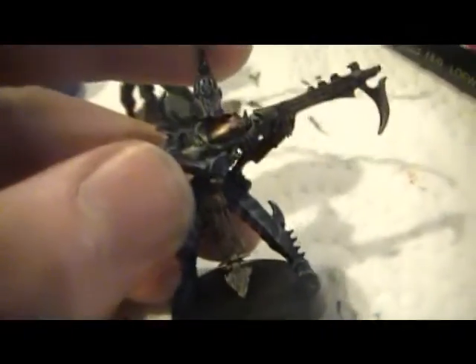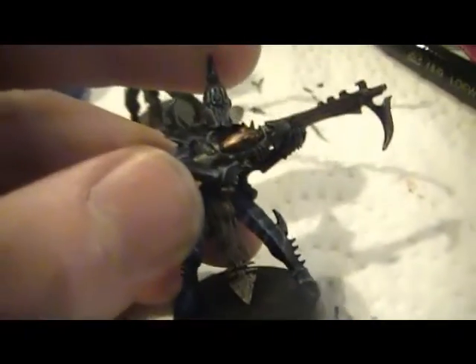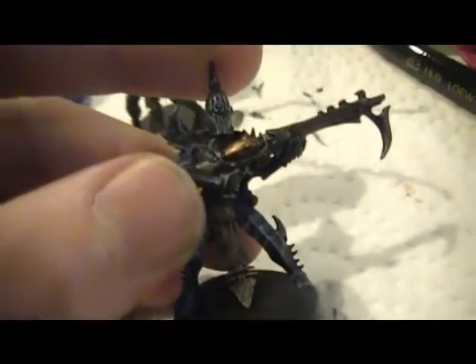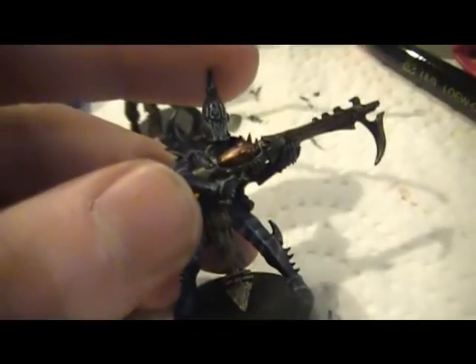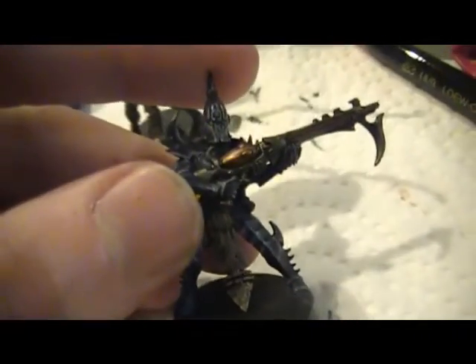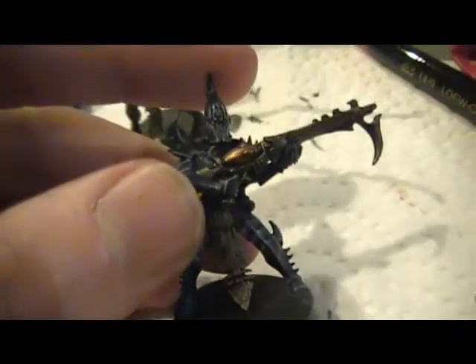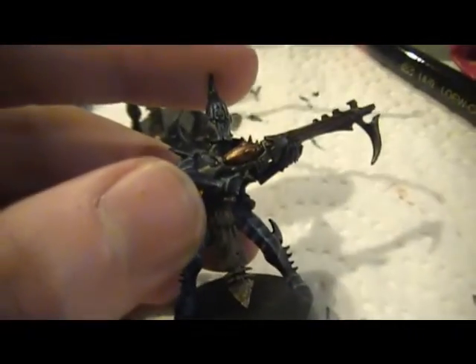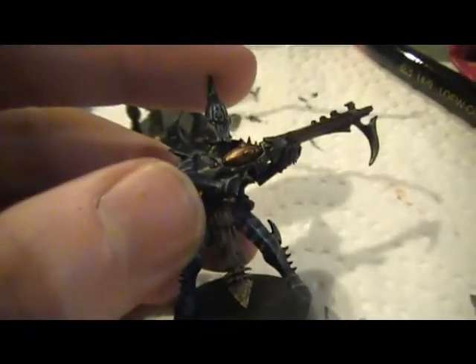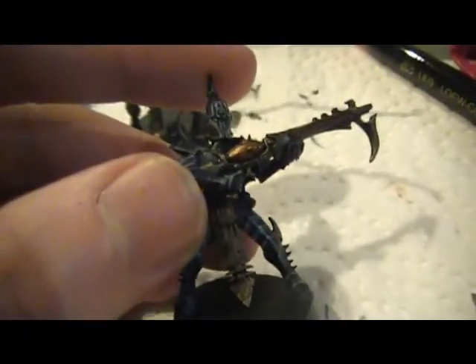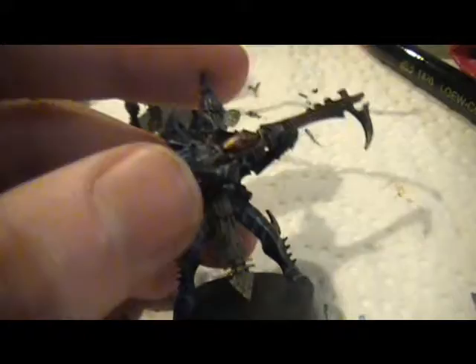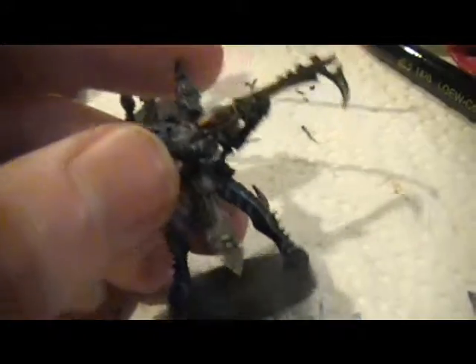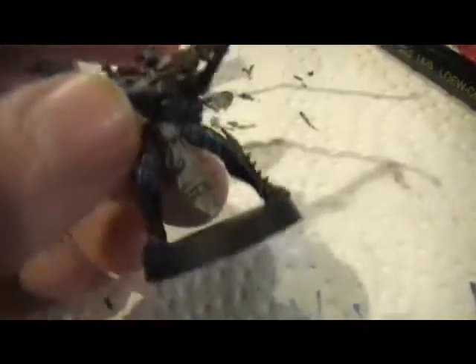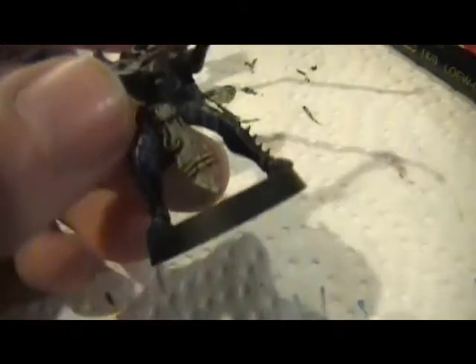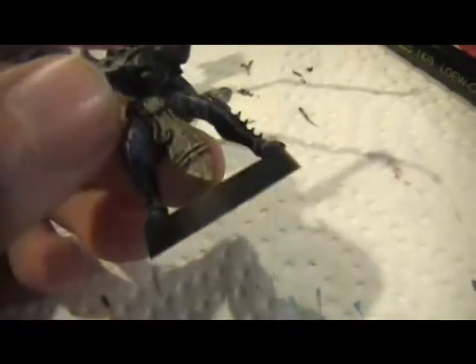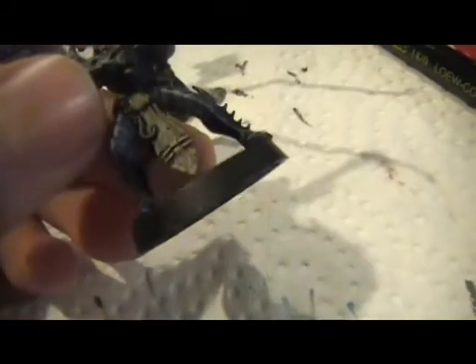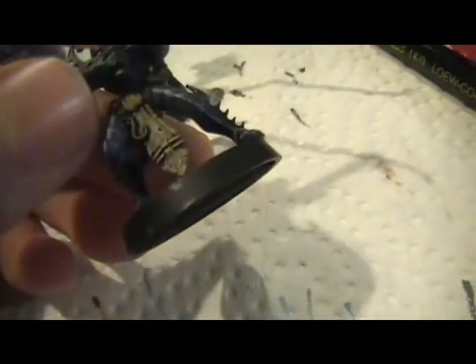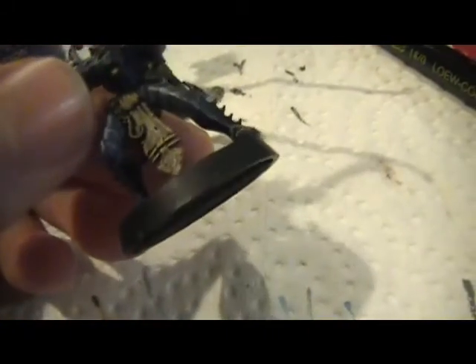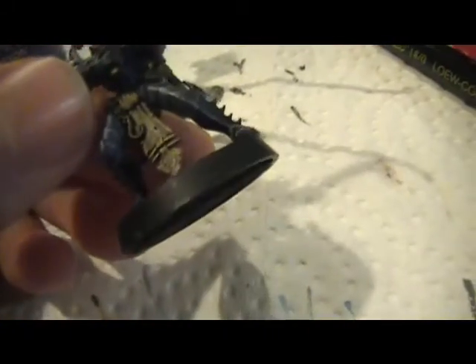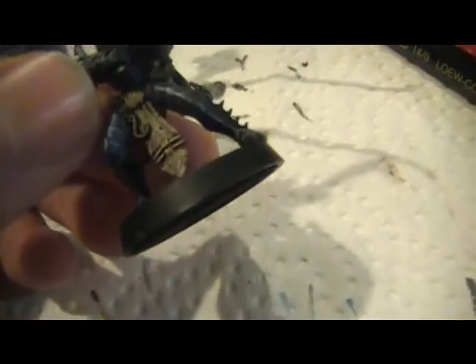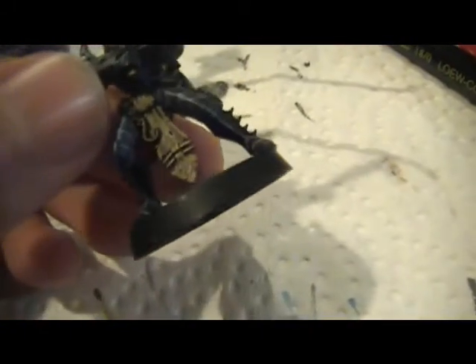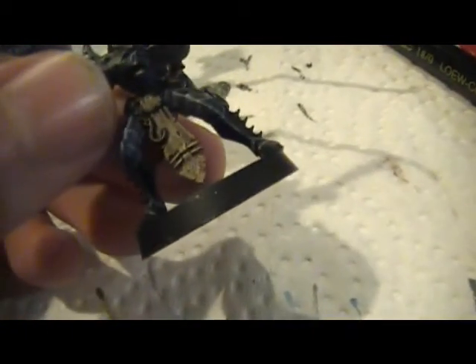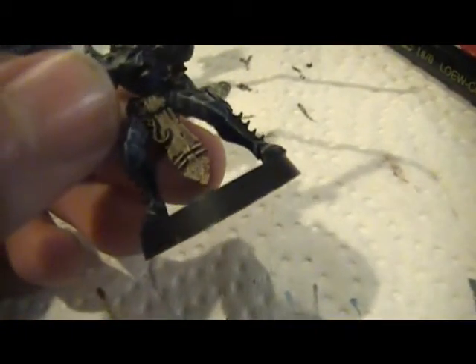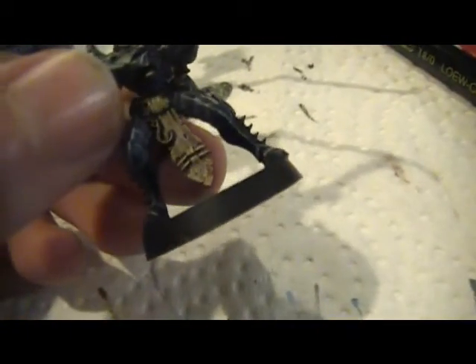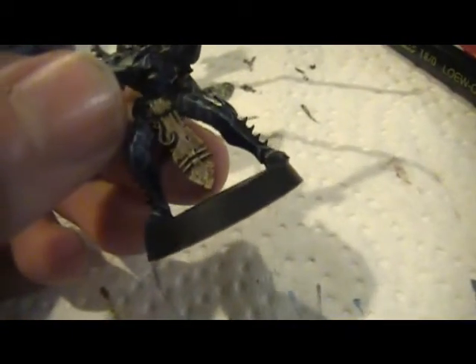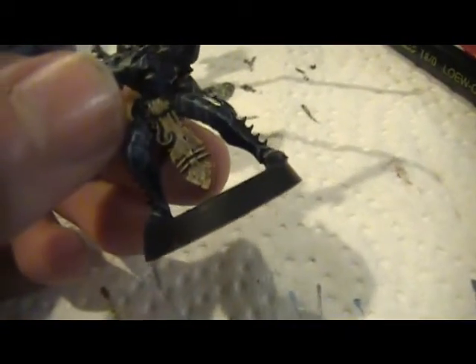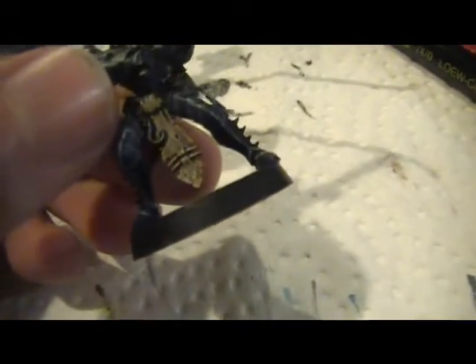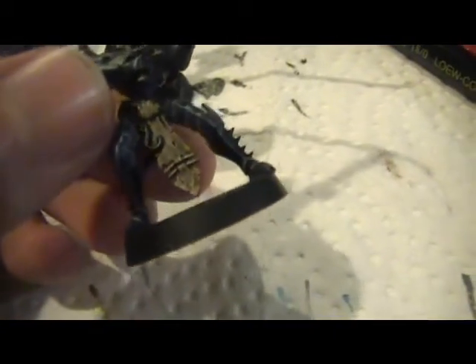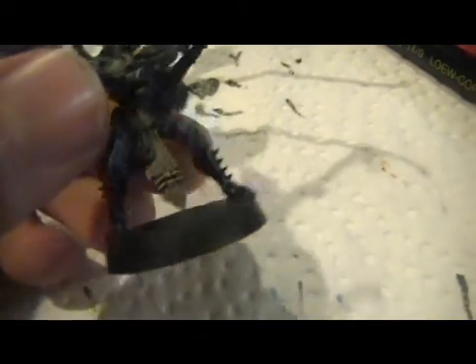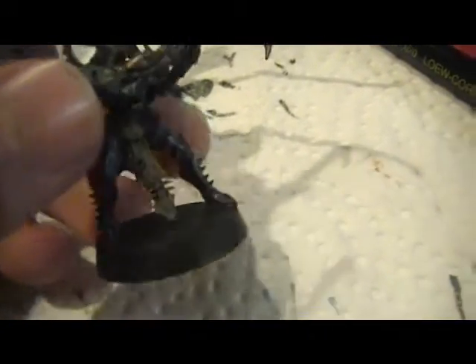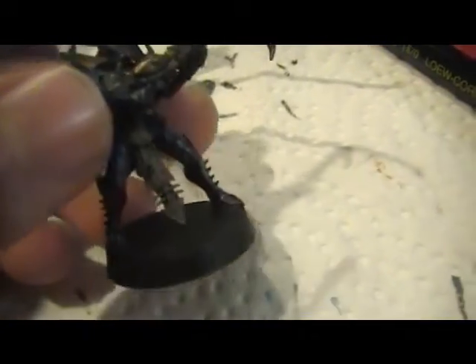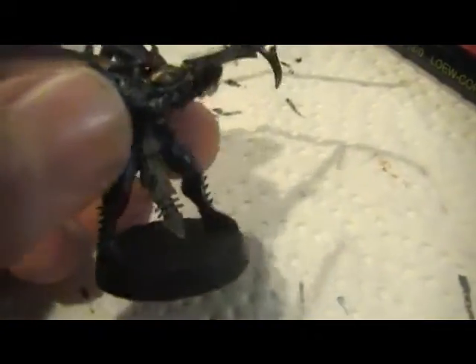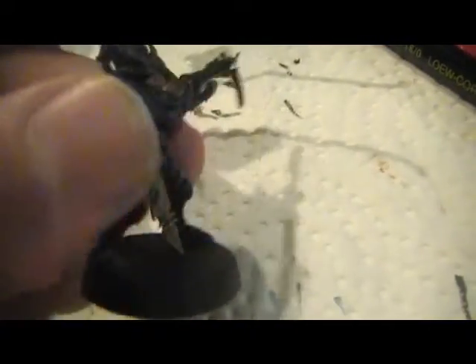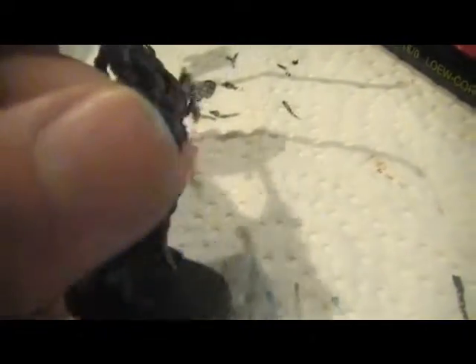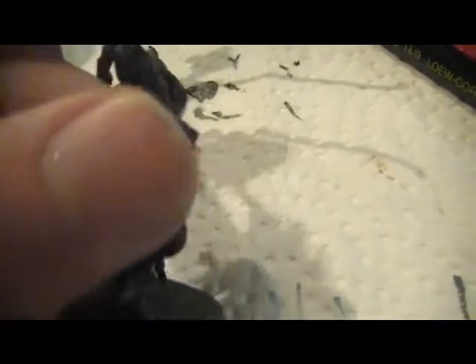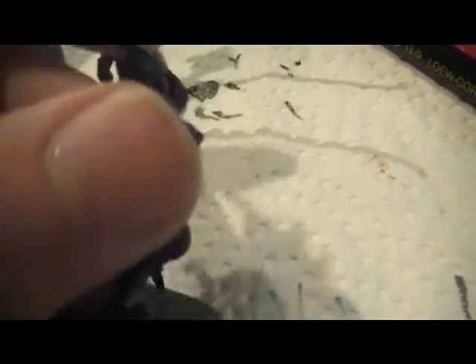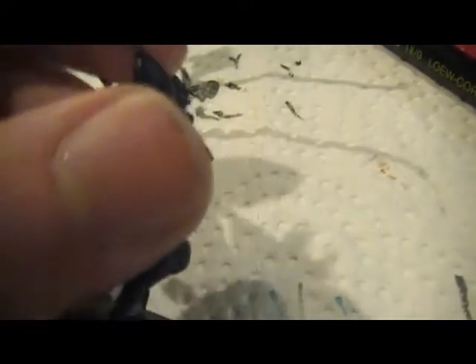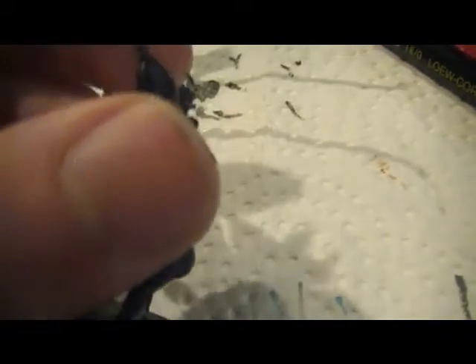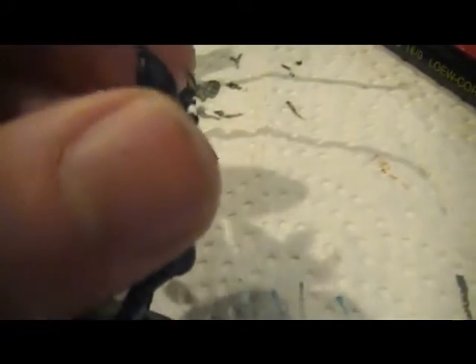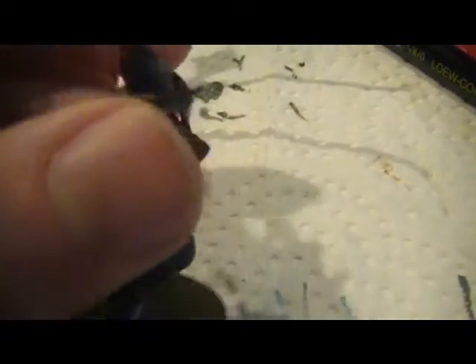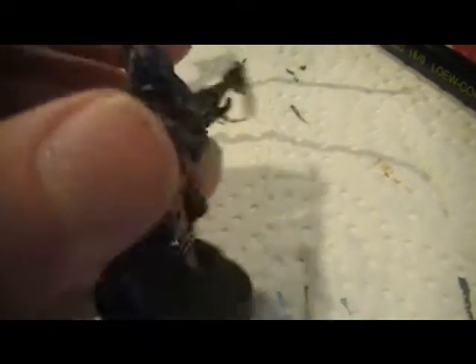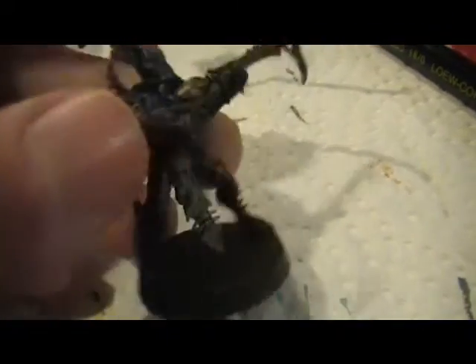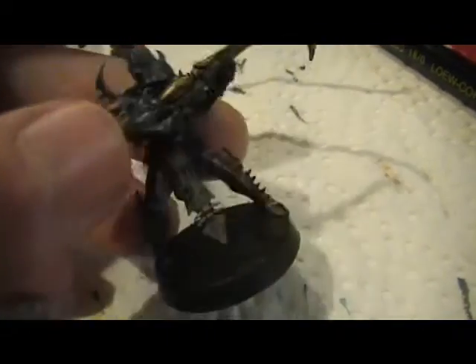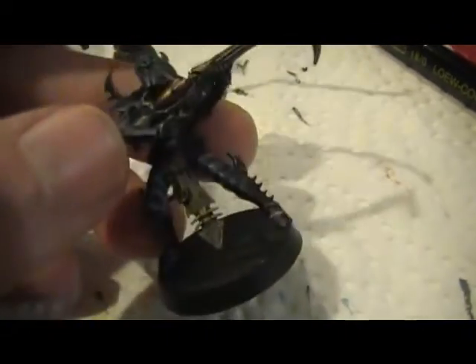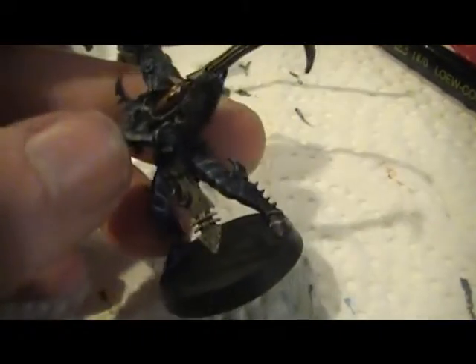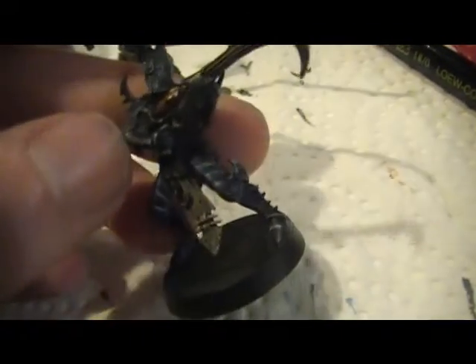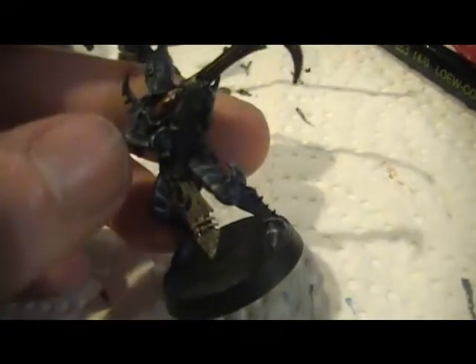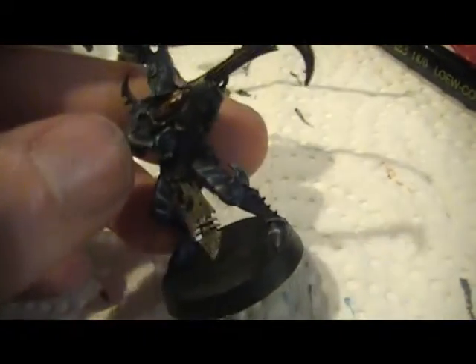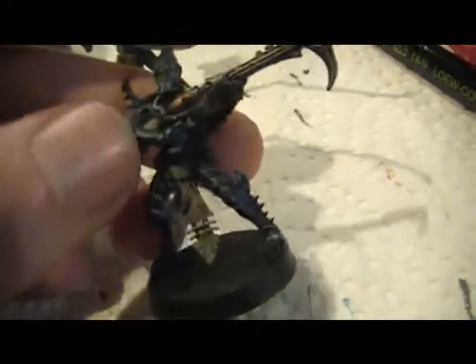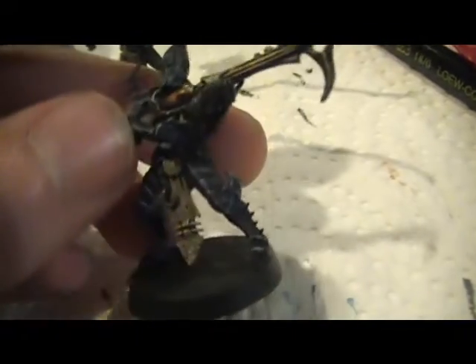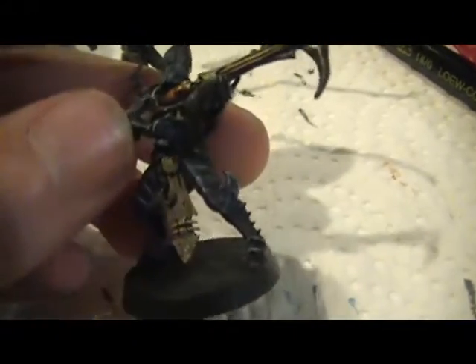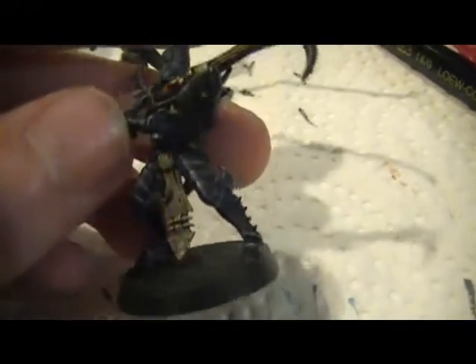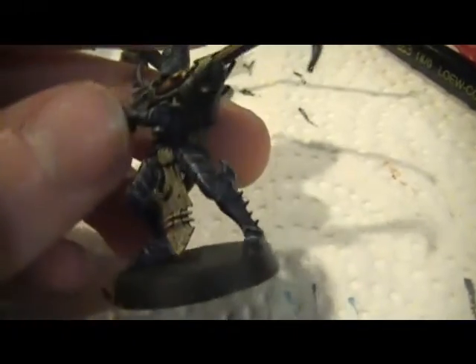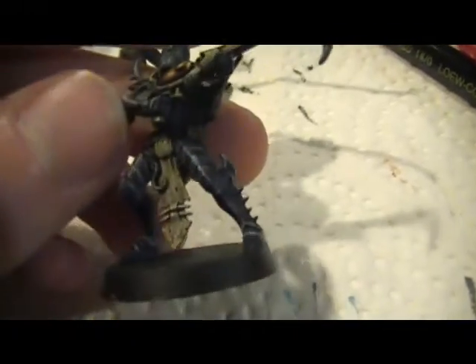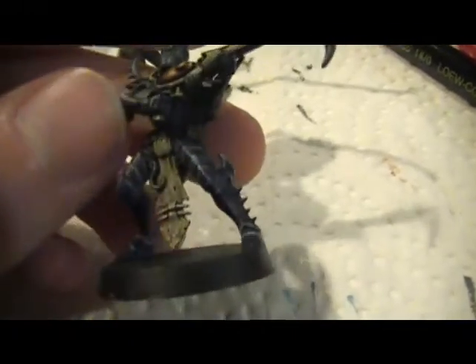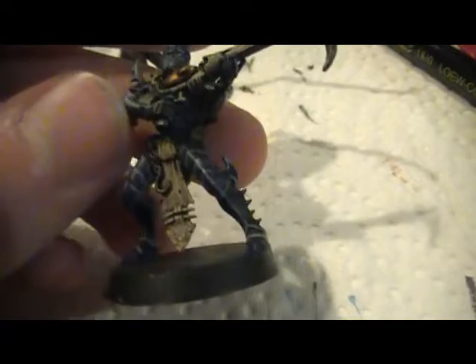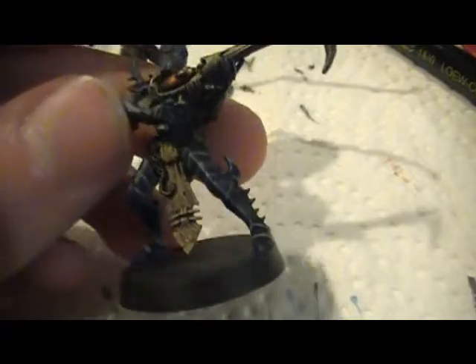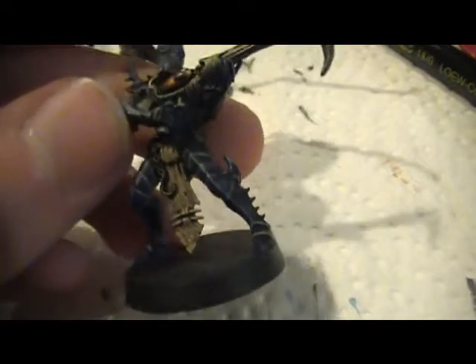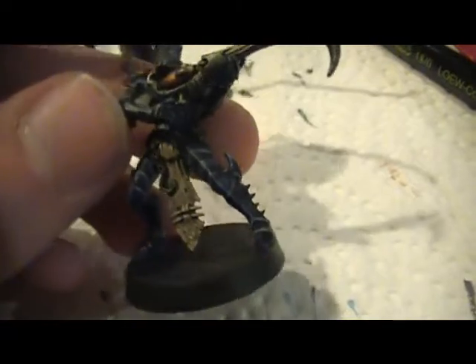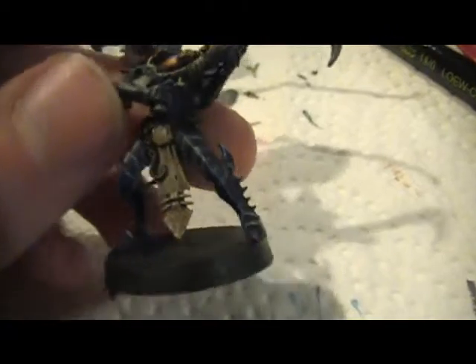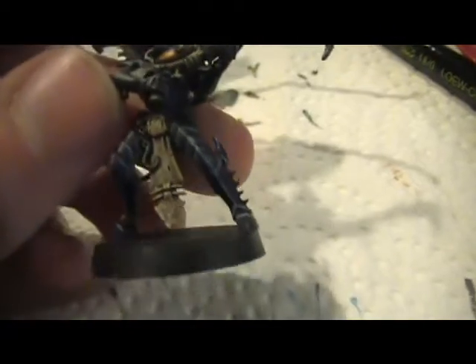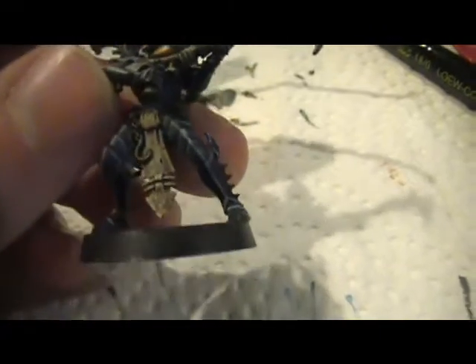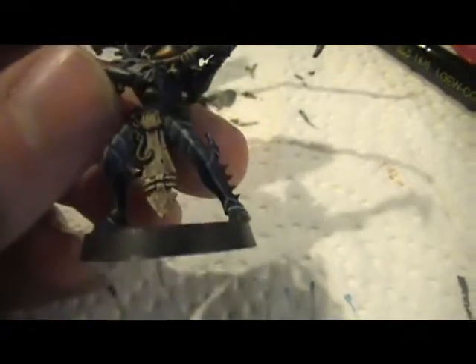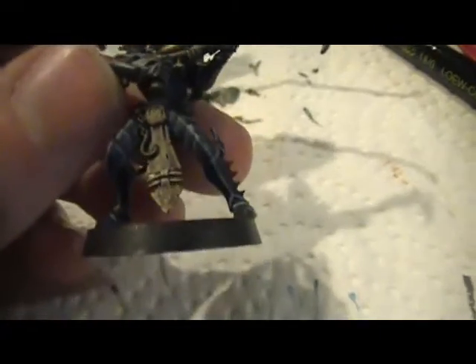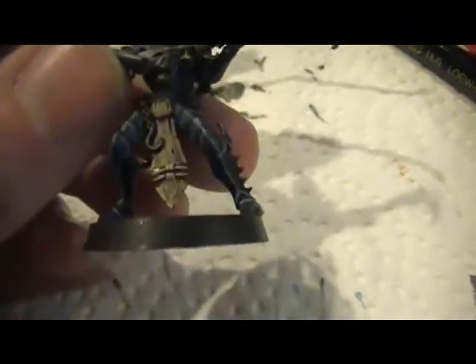I'm happy with this result. I'll probably get this up in a couple days or so, time permitting.